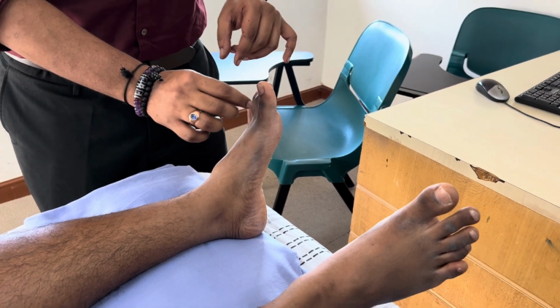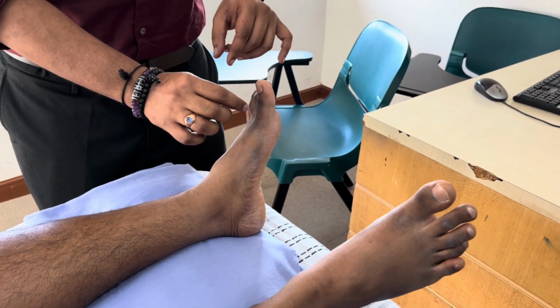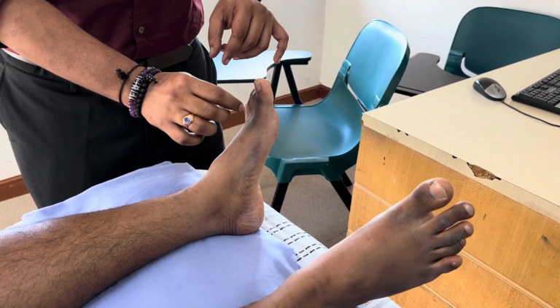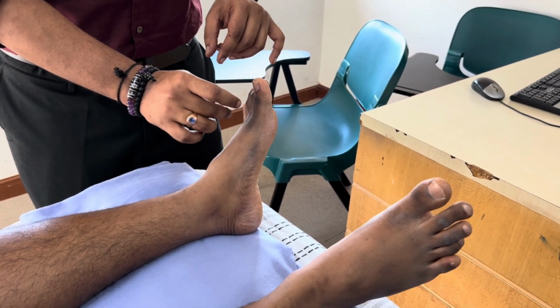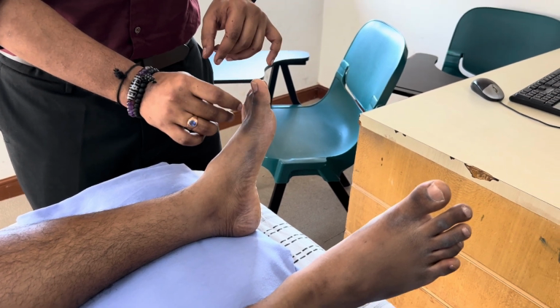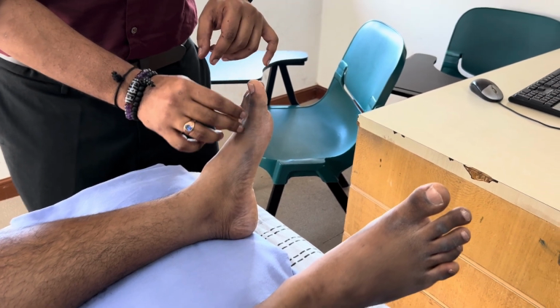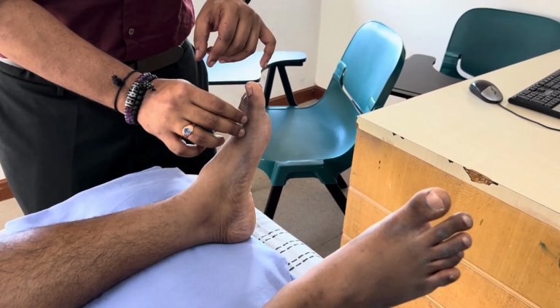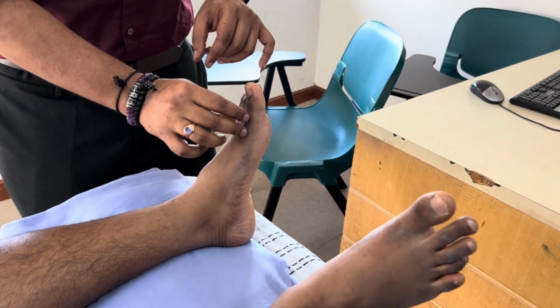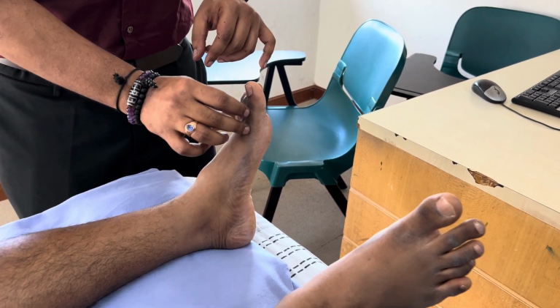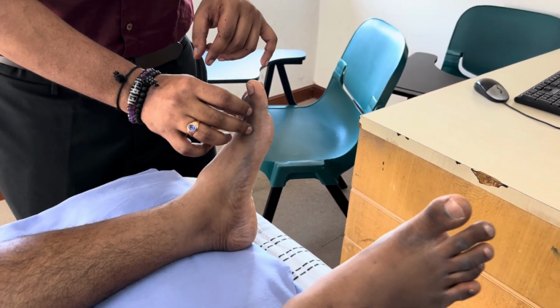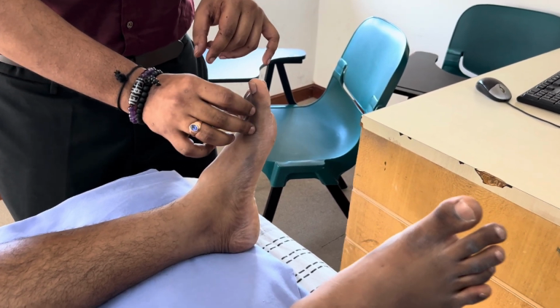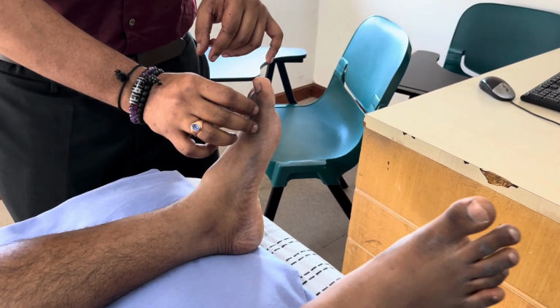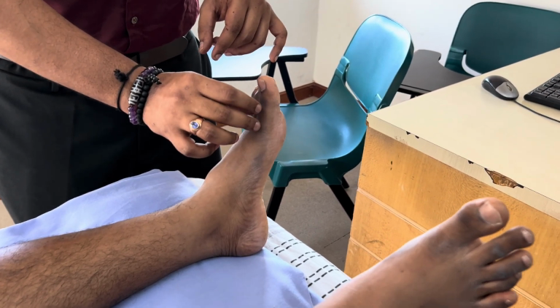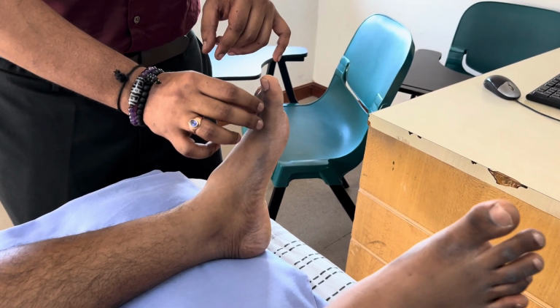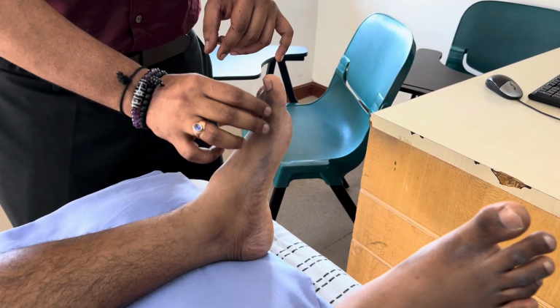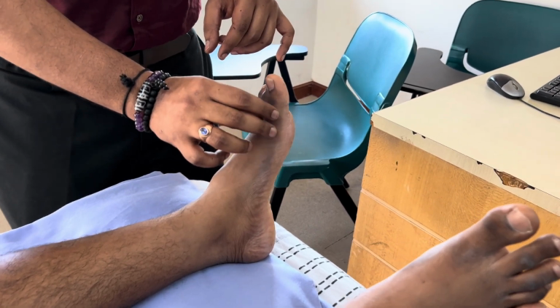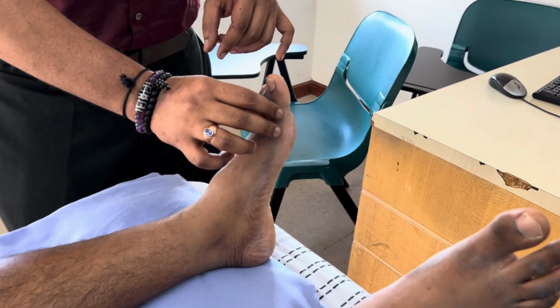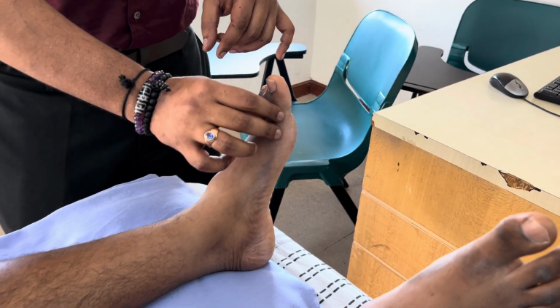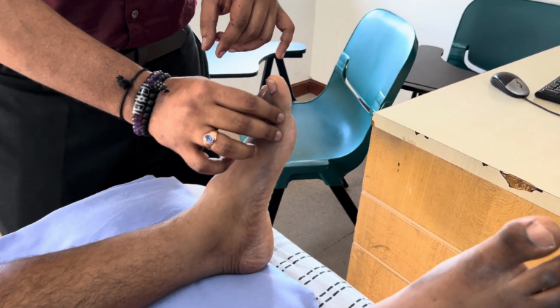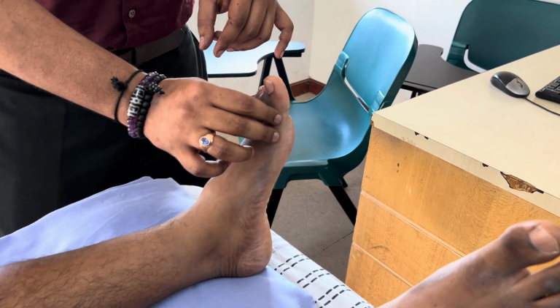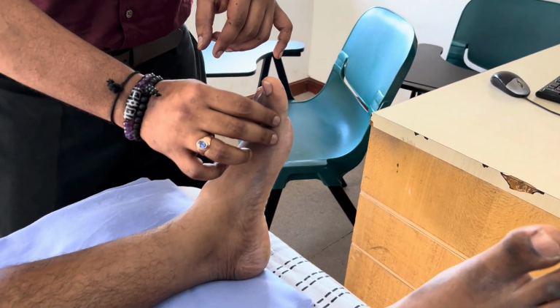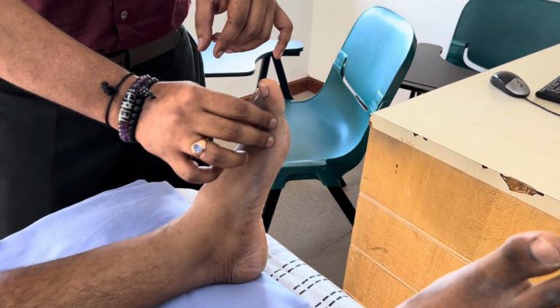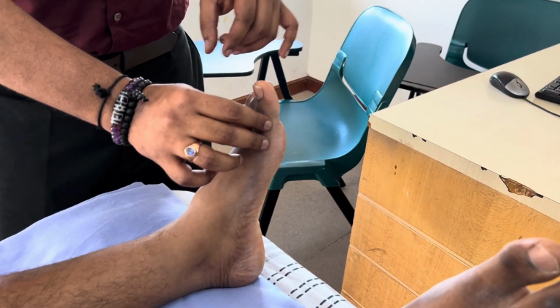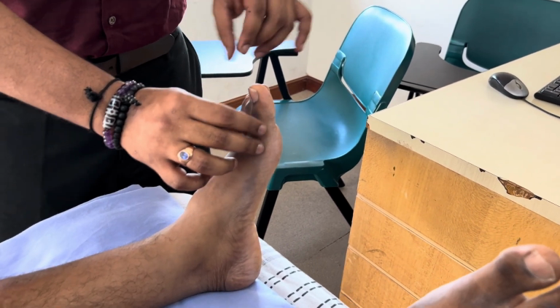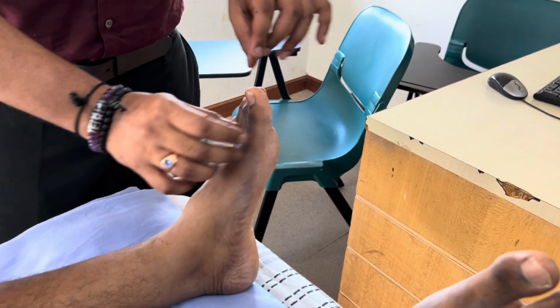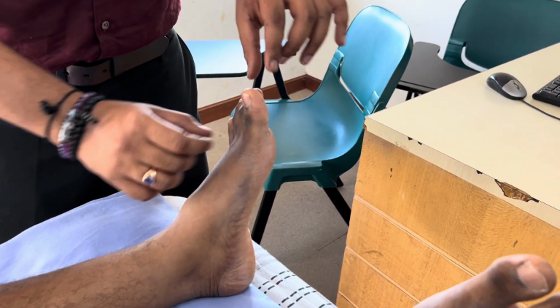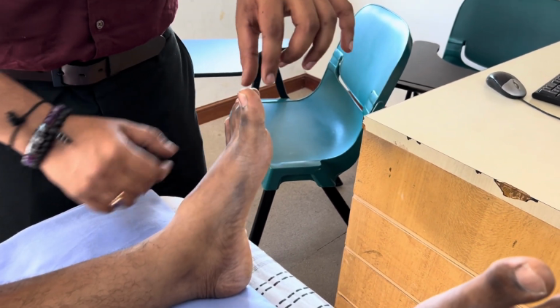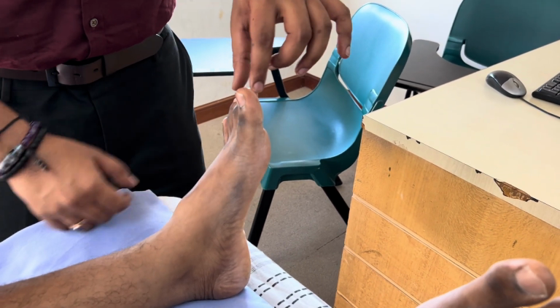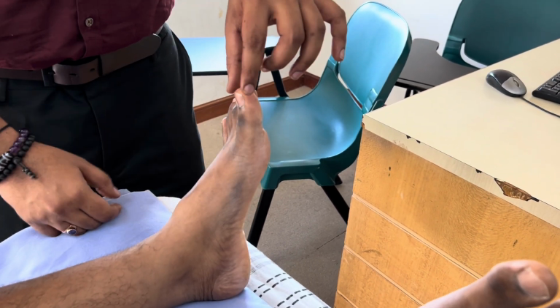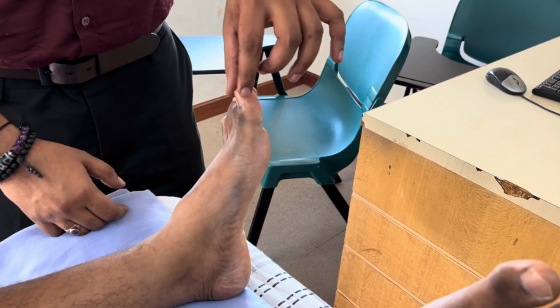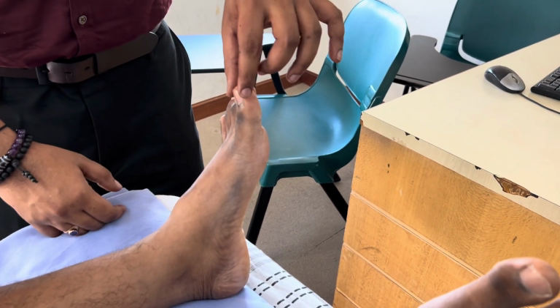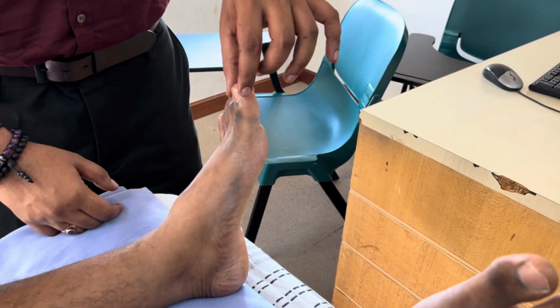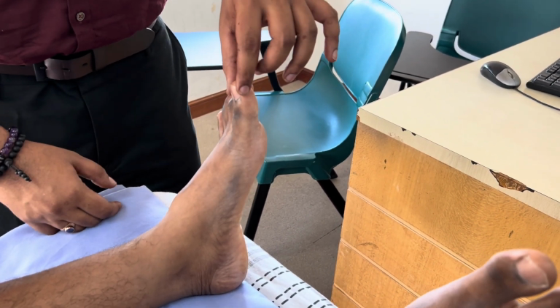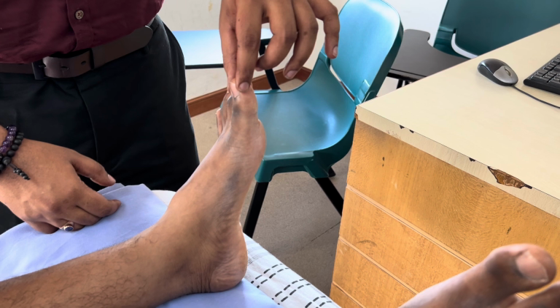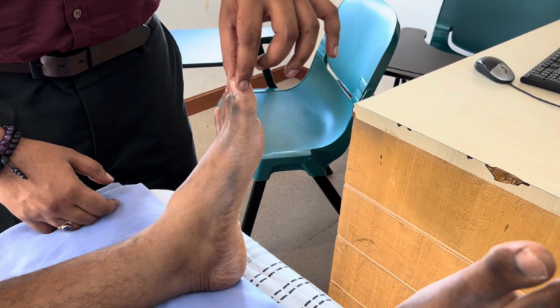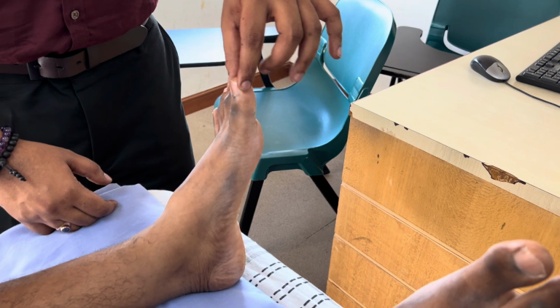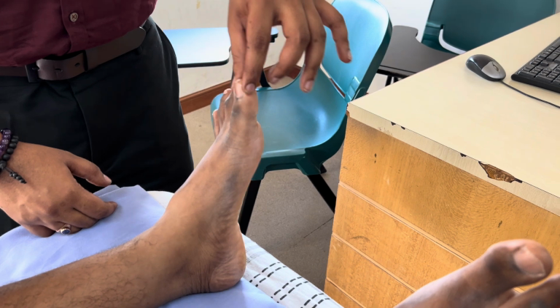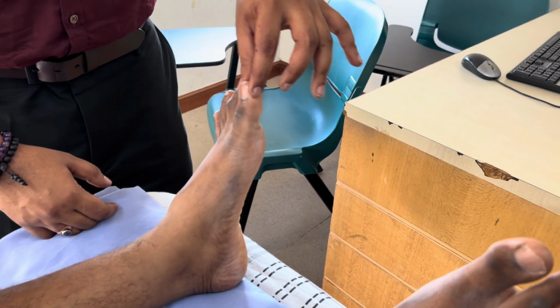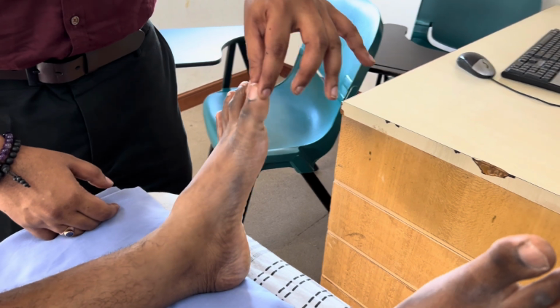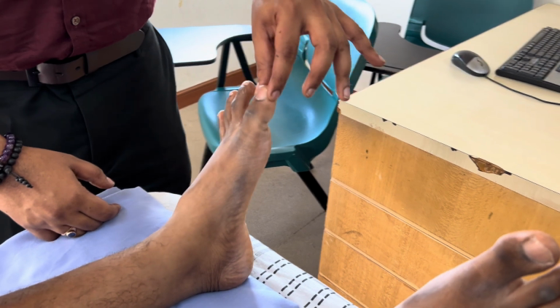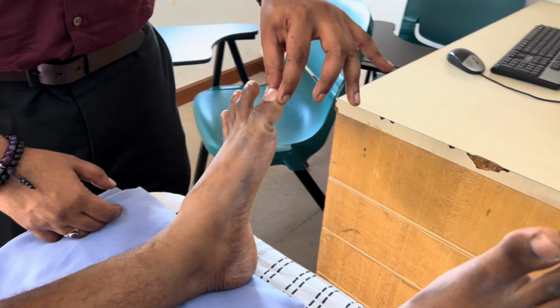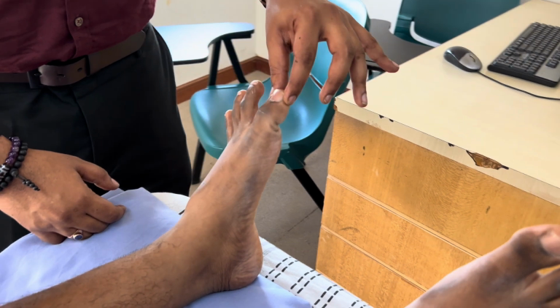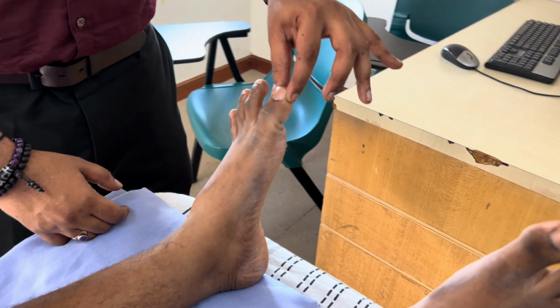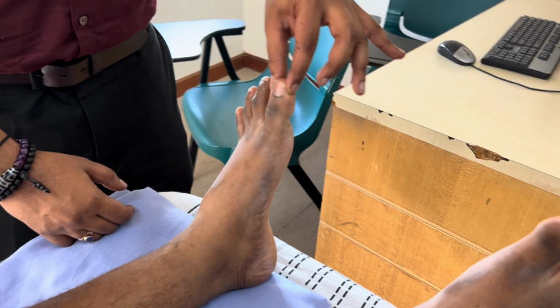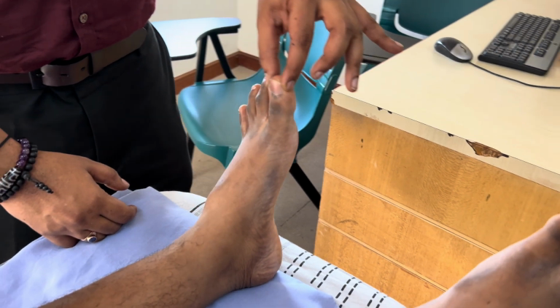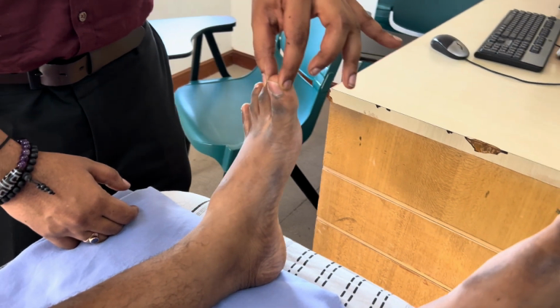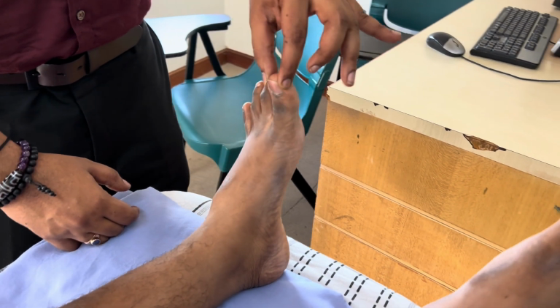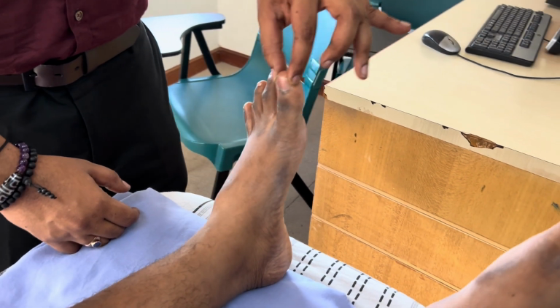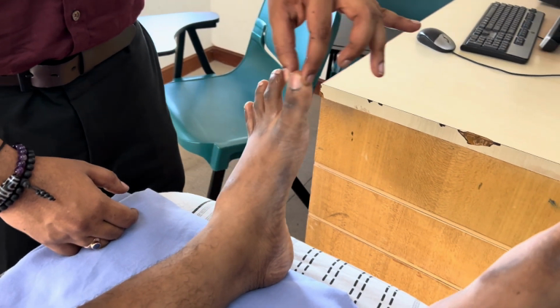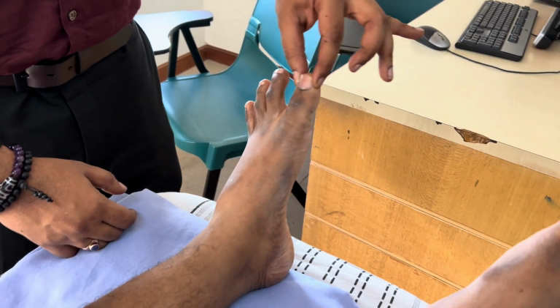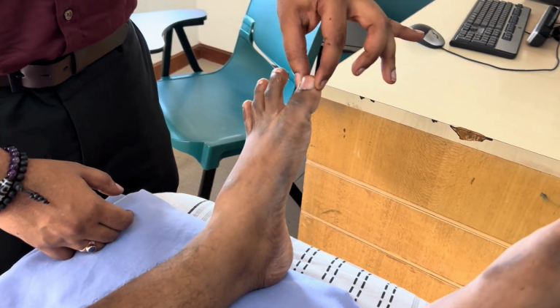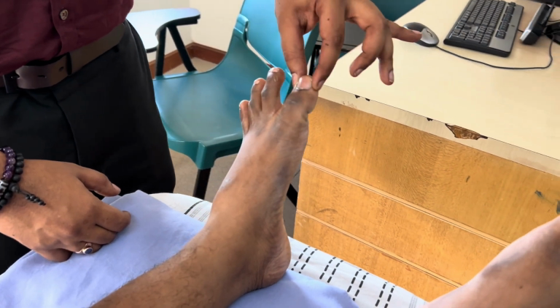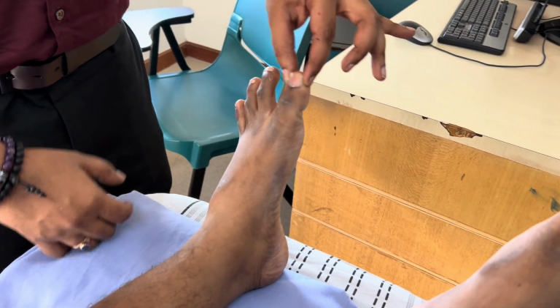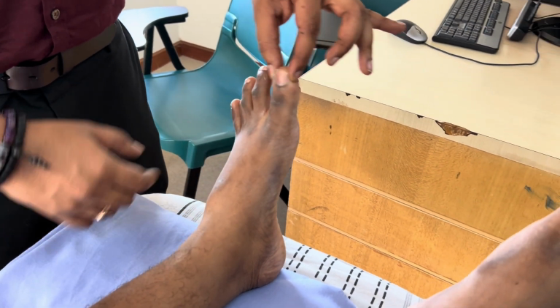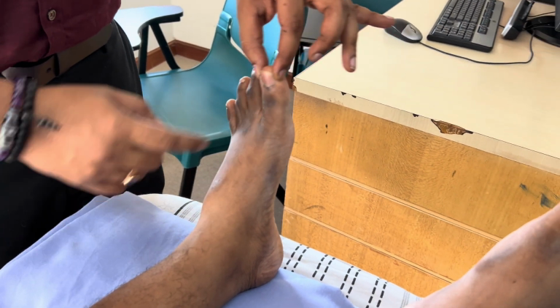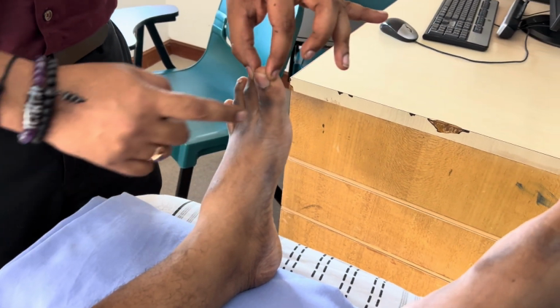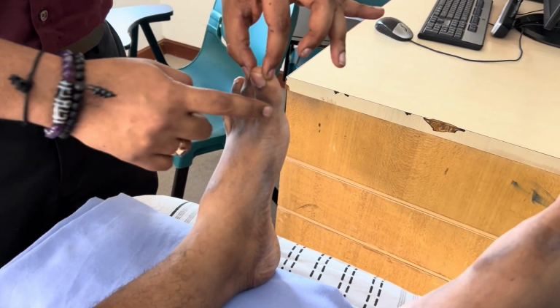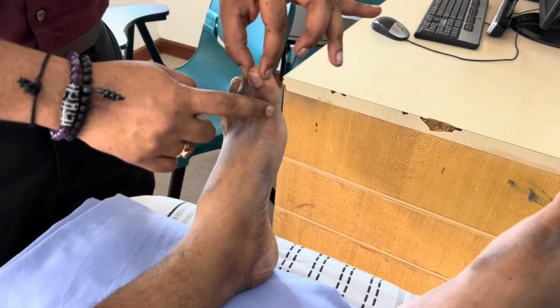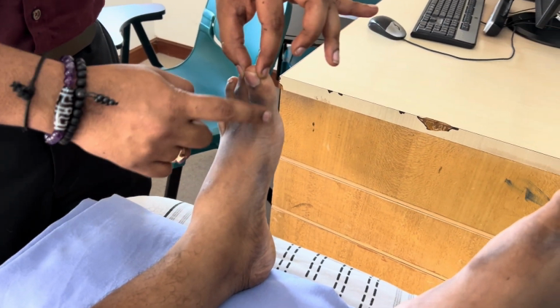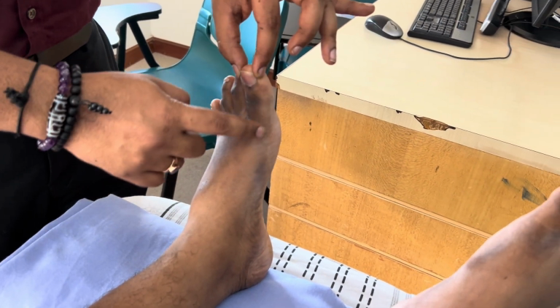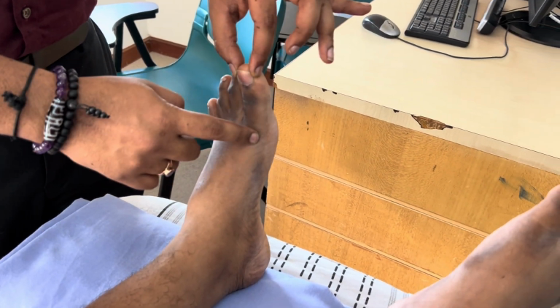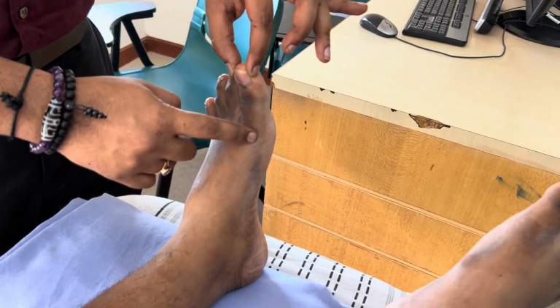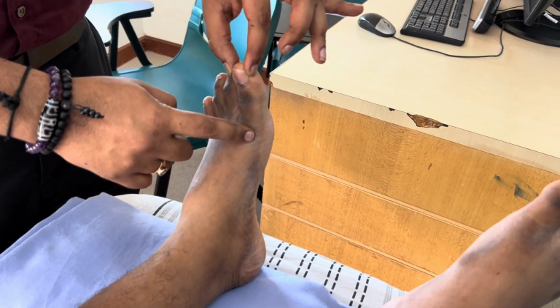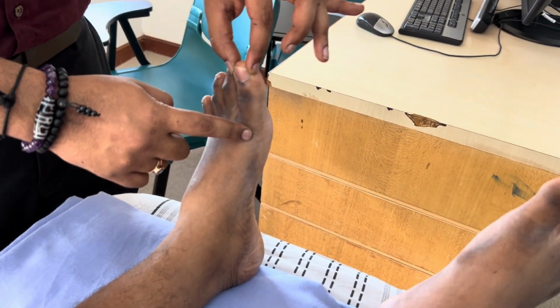Without immobilising the joint, if we simply move the toe up and down, we are moving two joints.